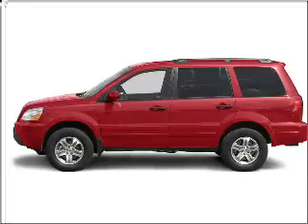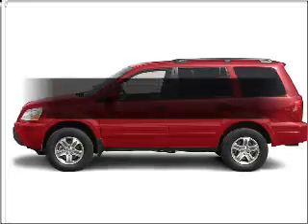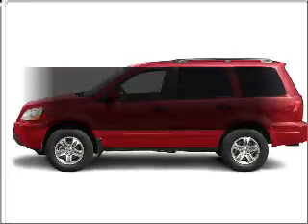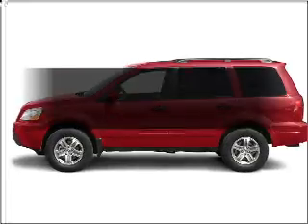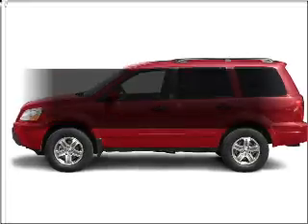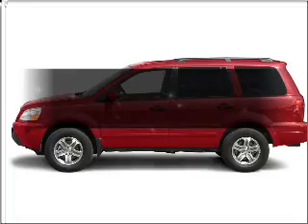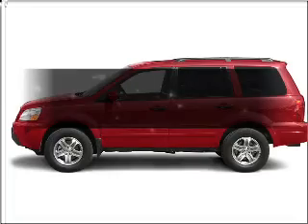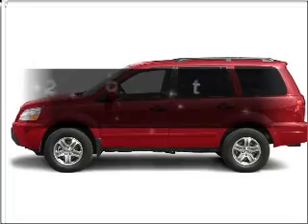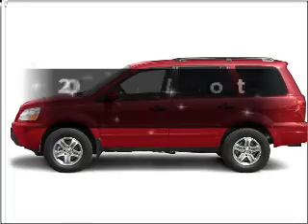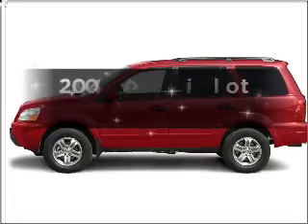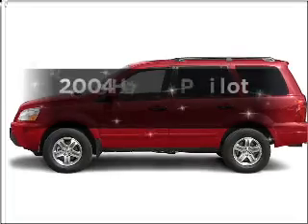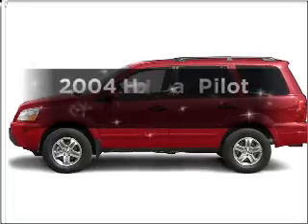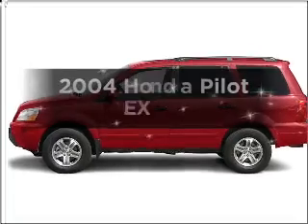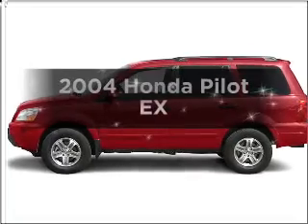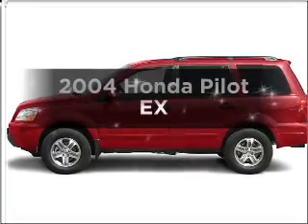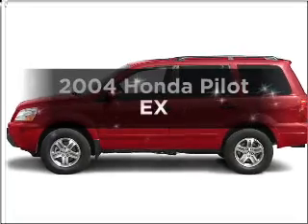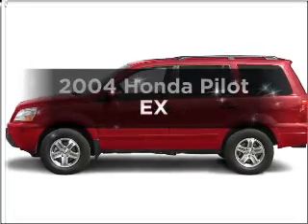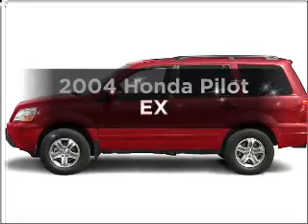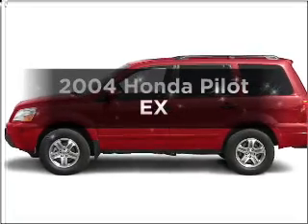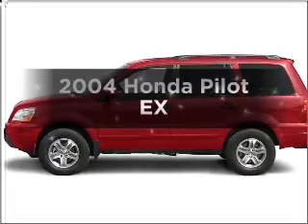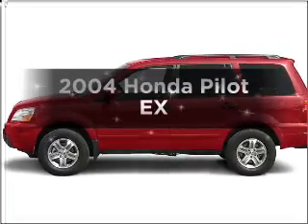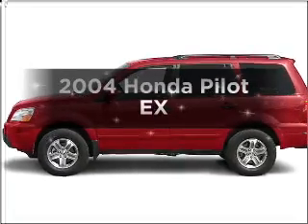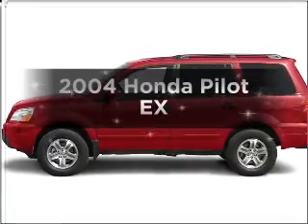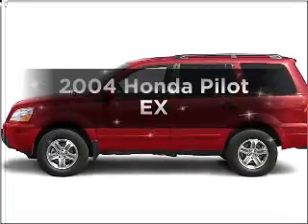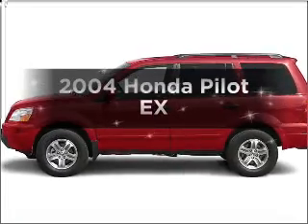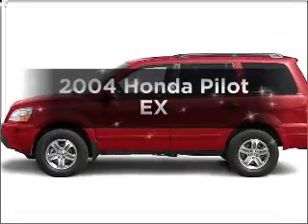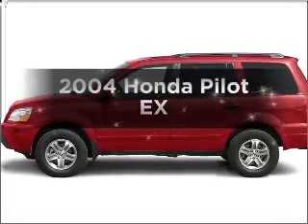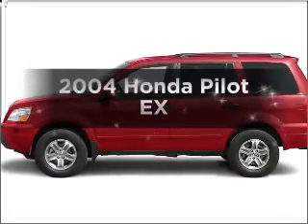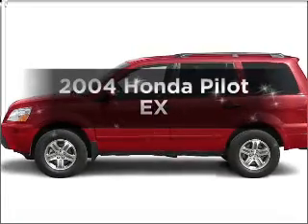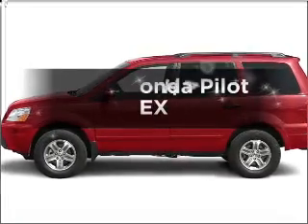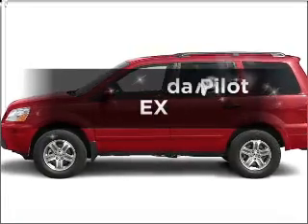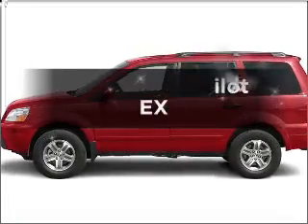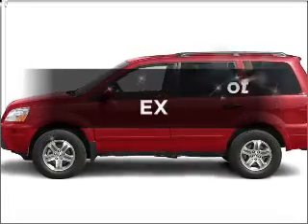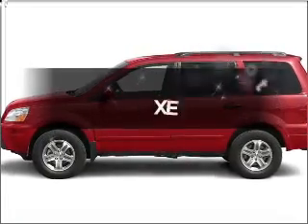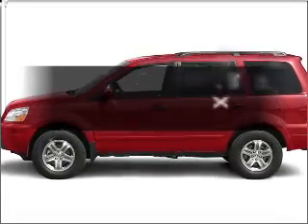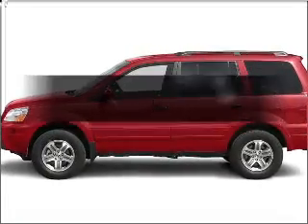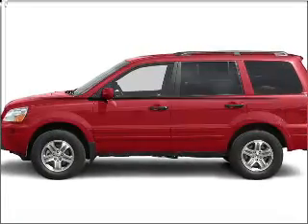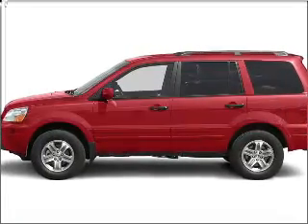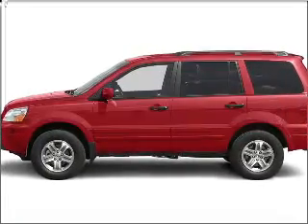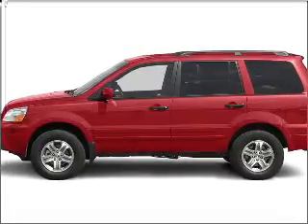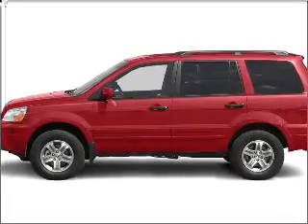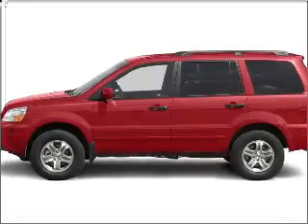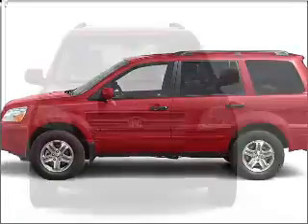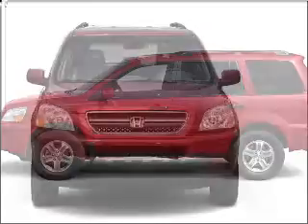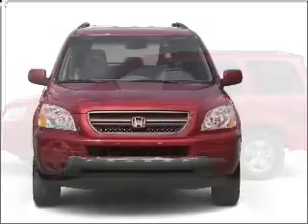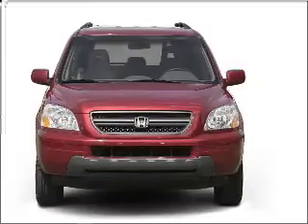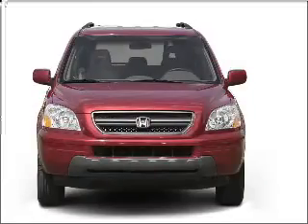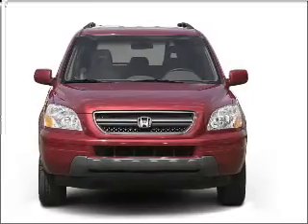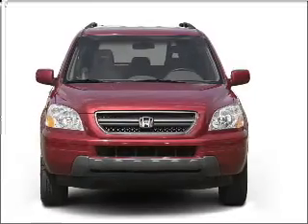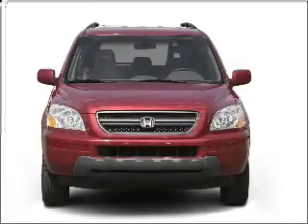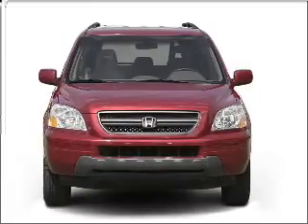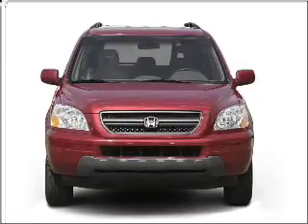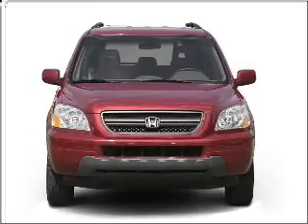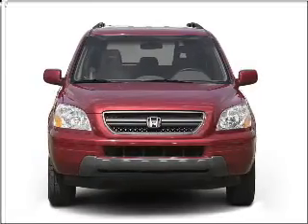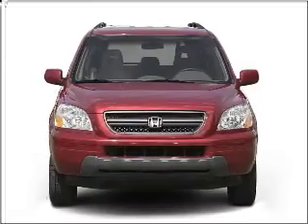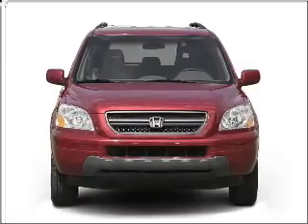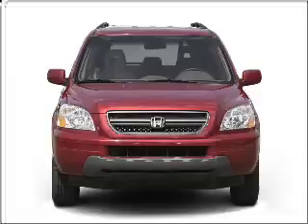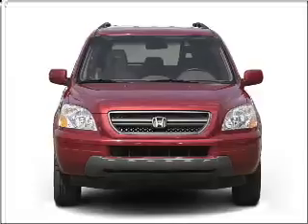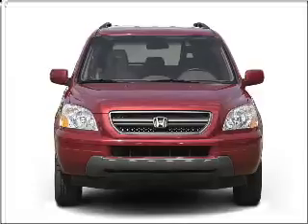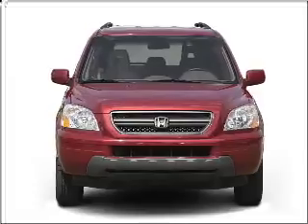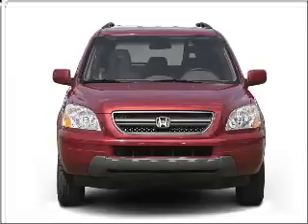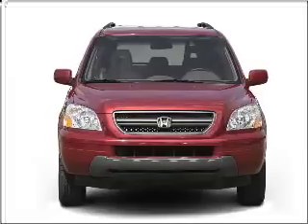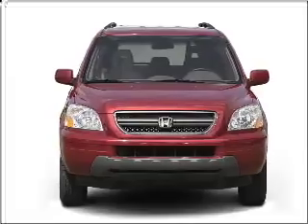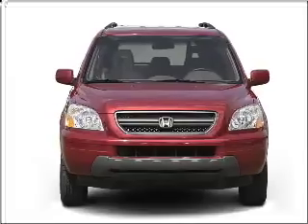Check out this 2004 Honda Pilot. Everything you need under one roof with this great vehicle.